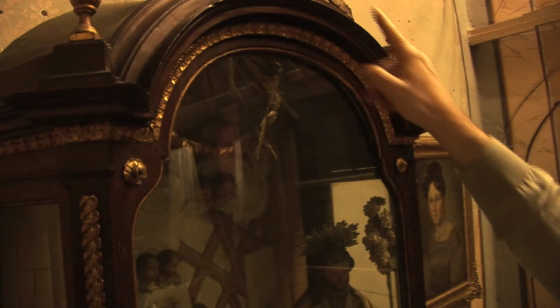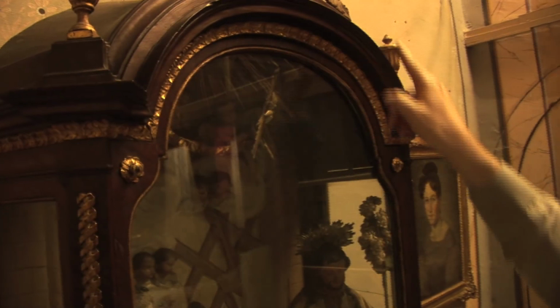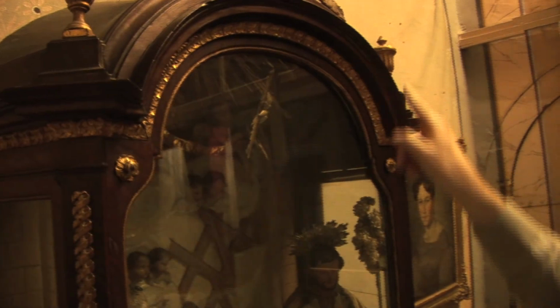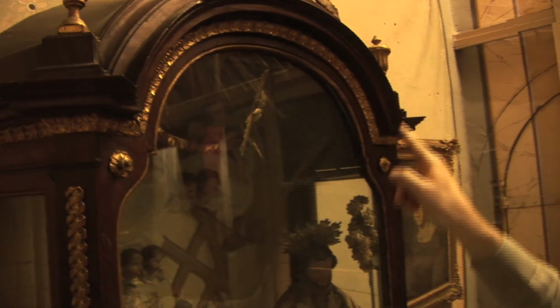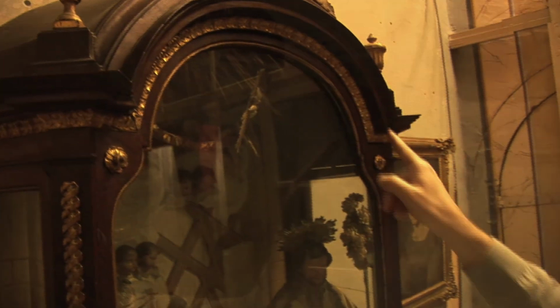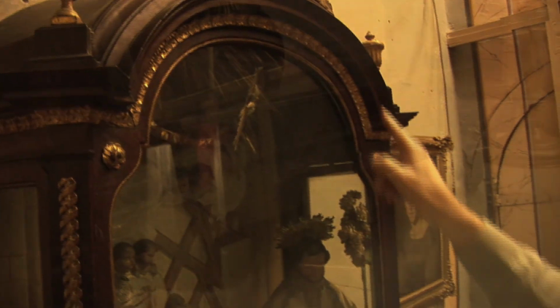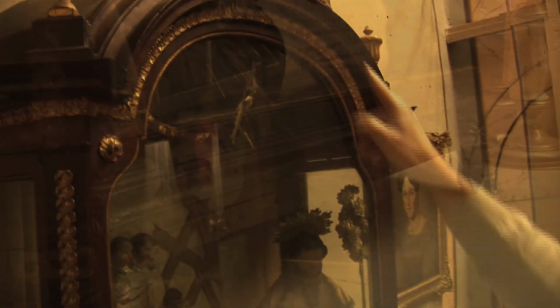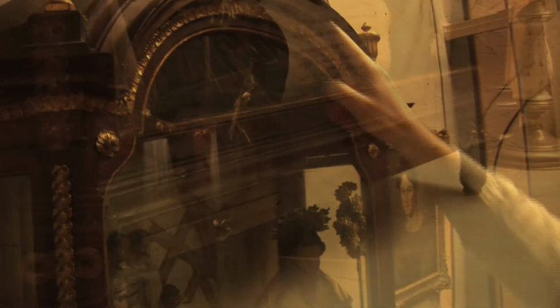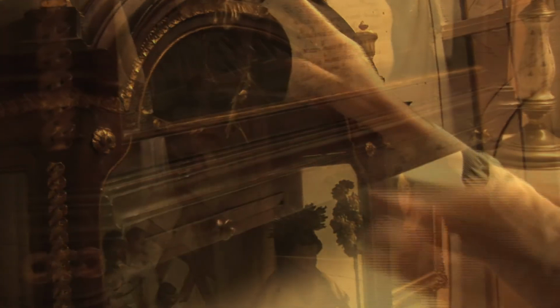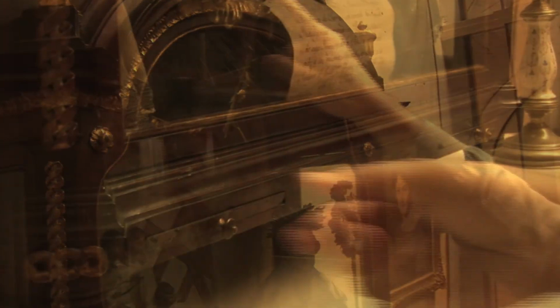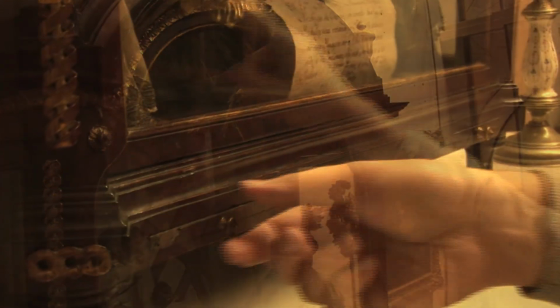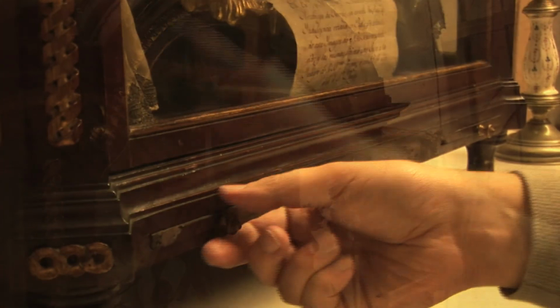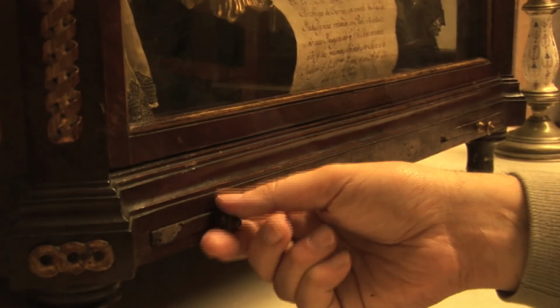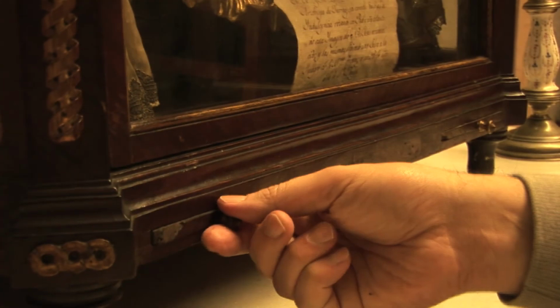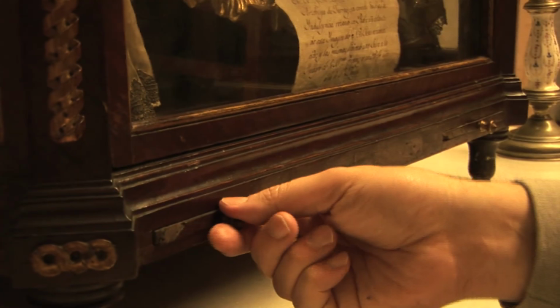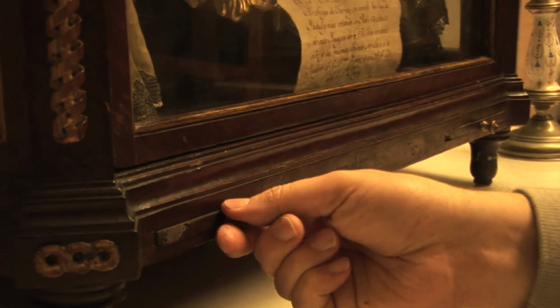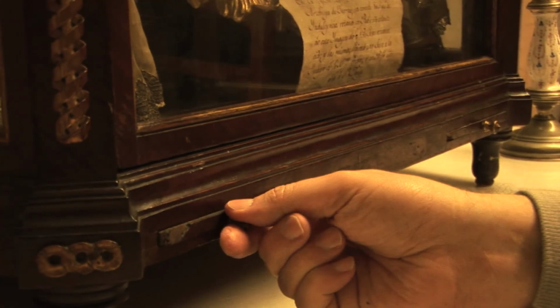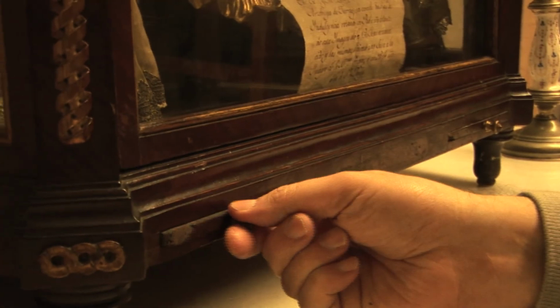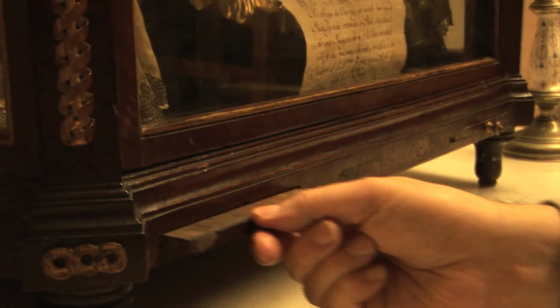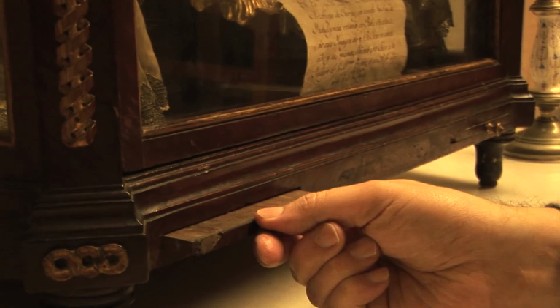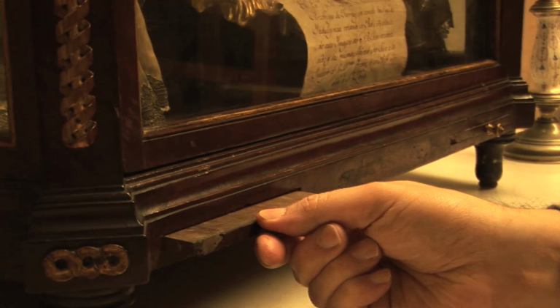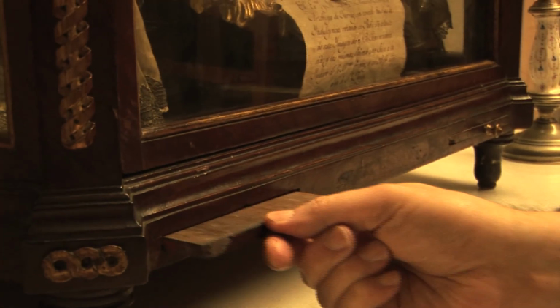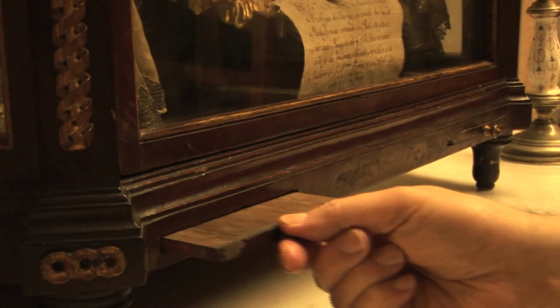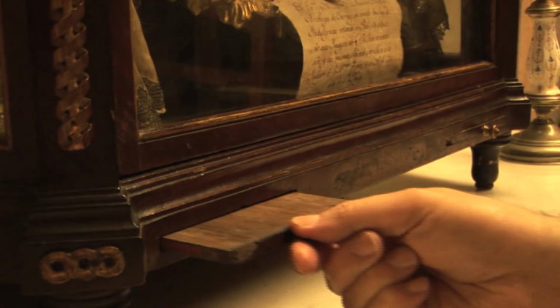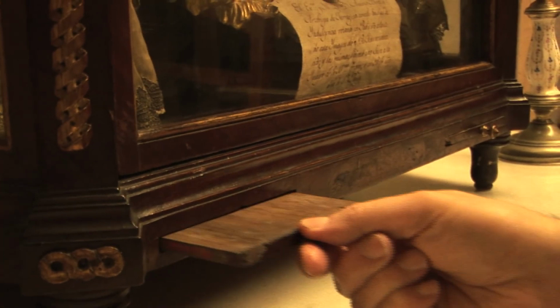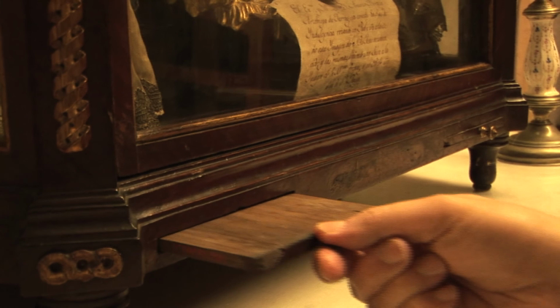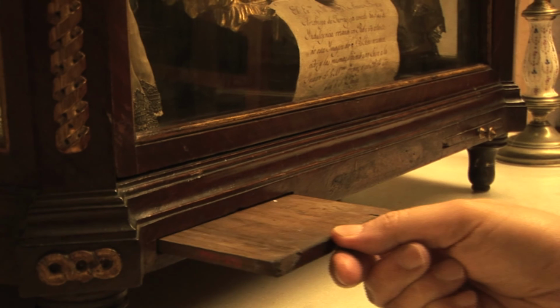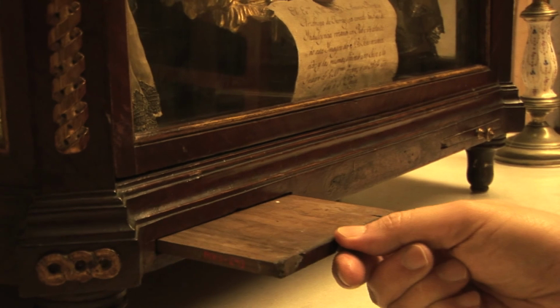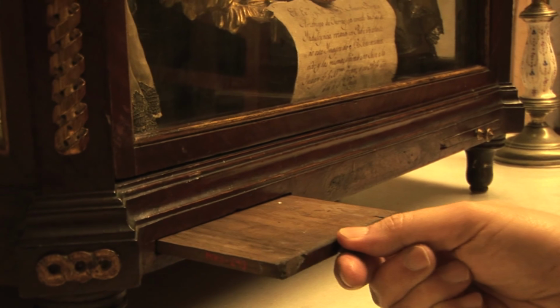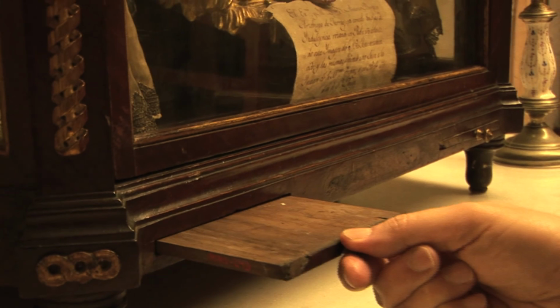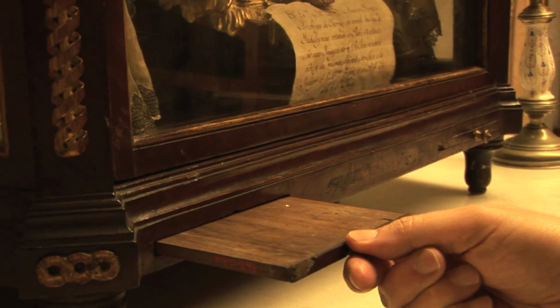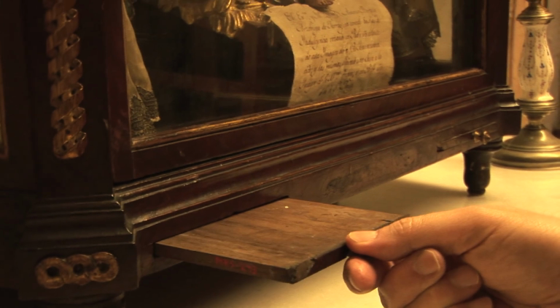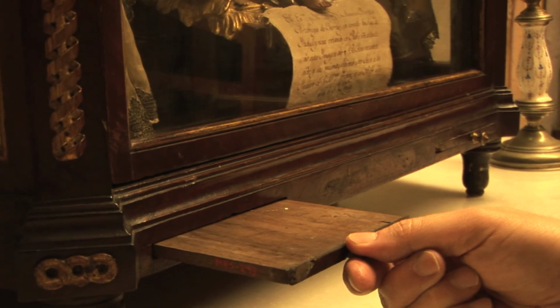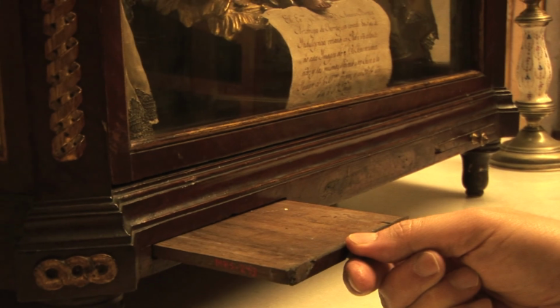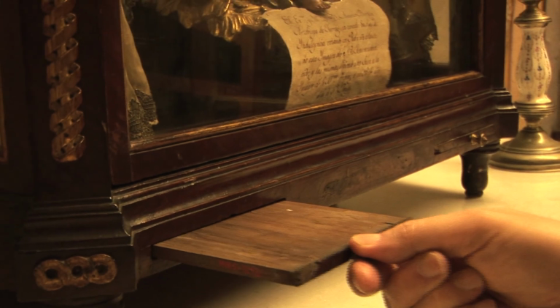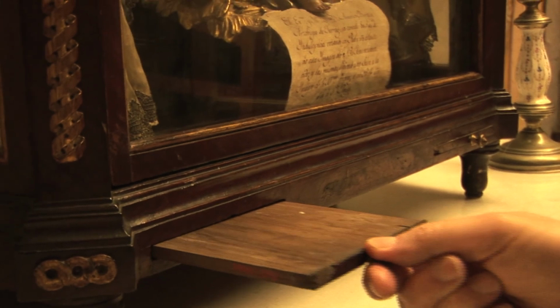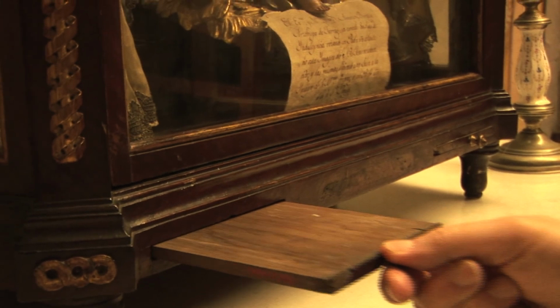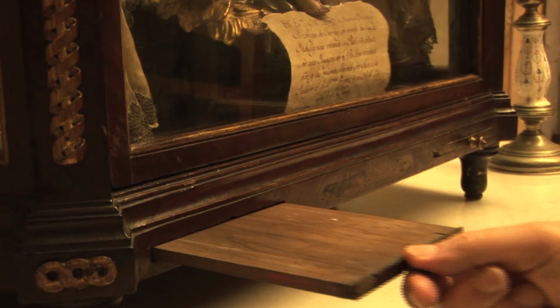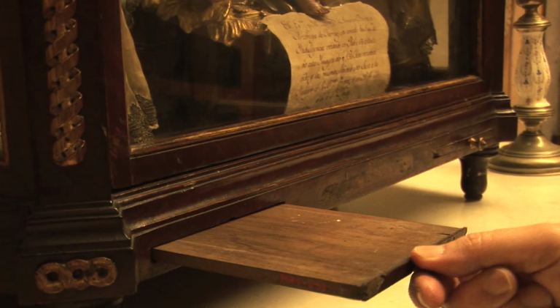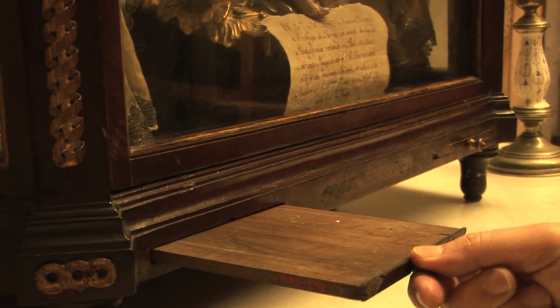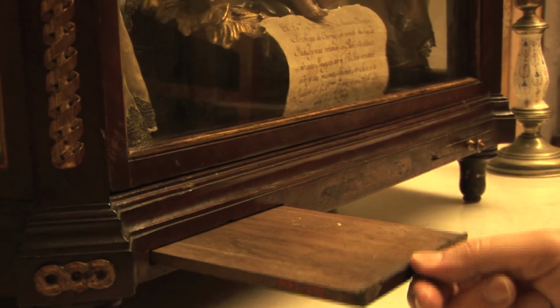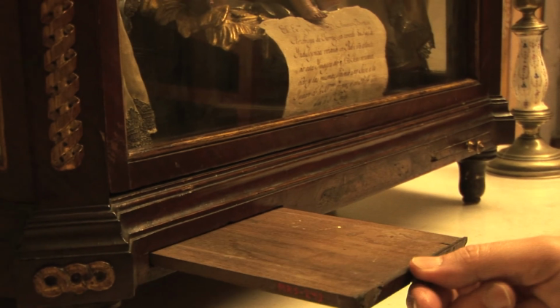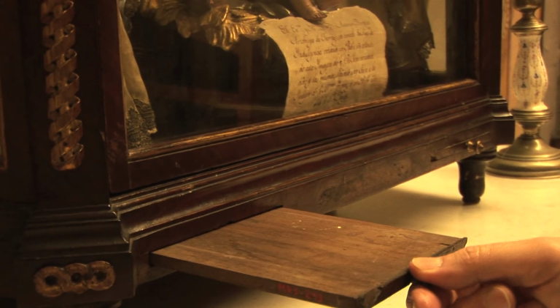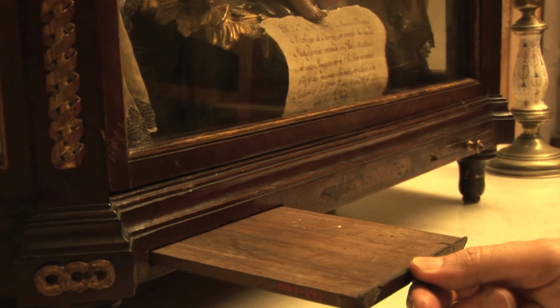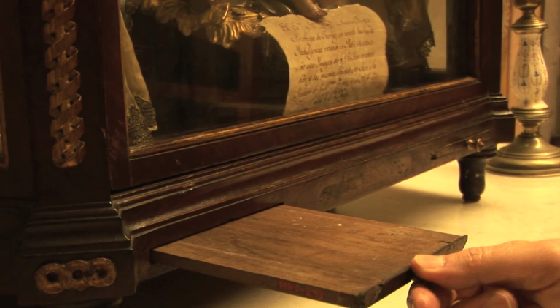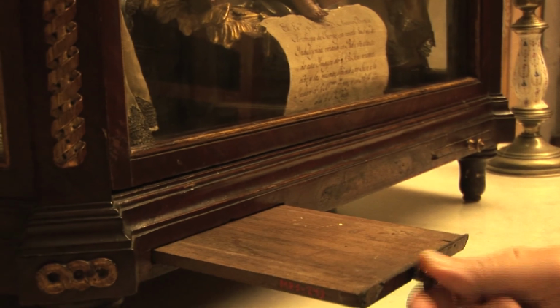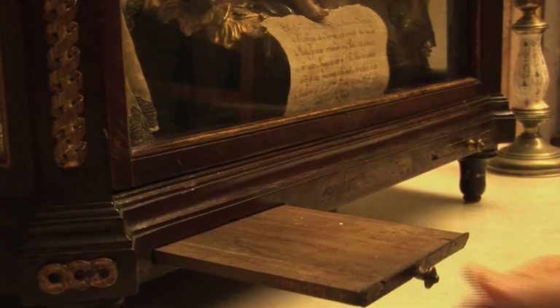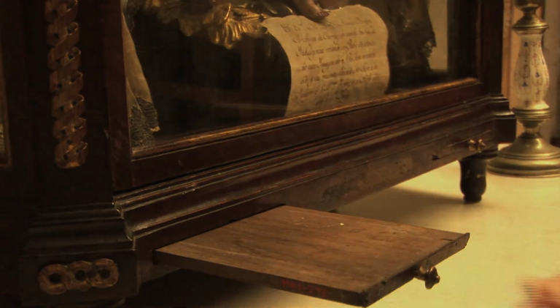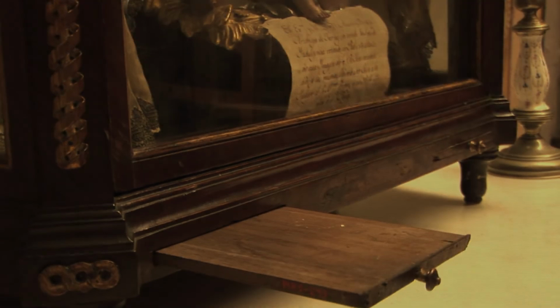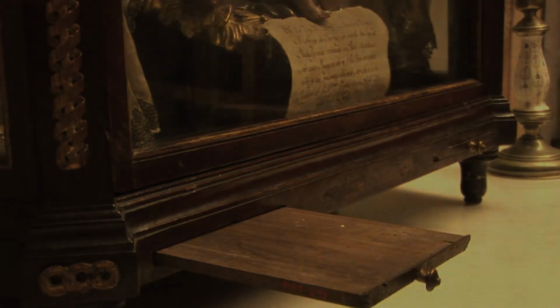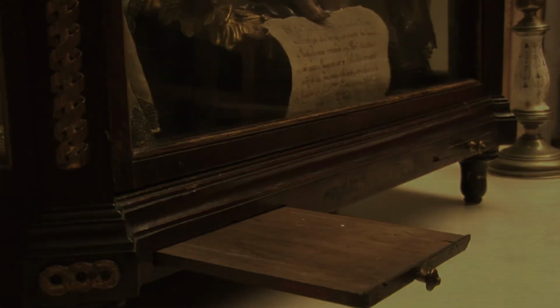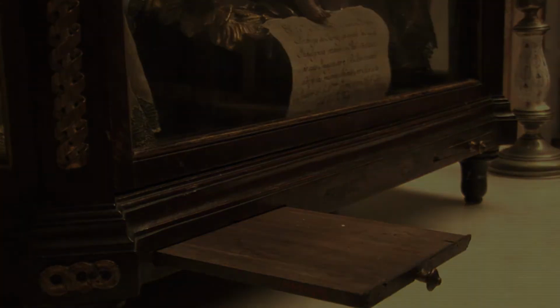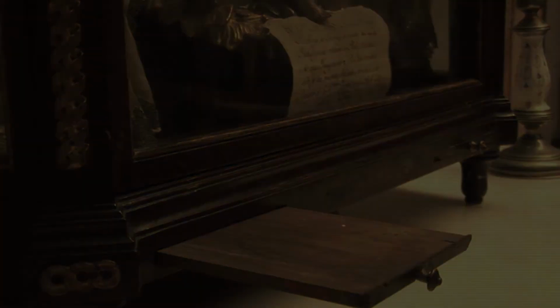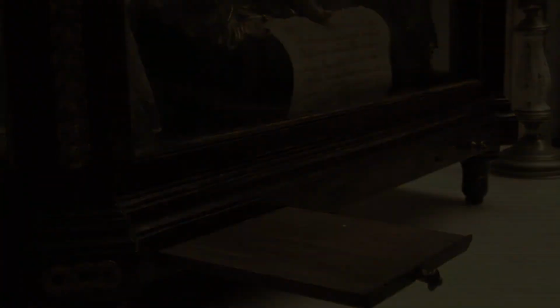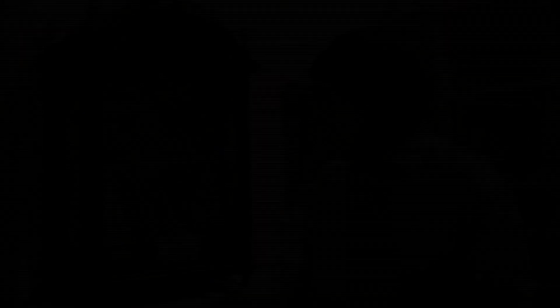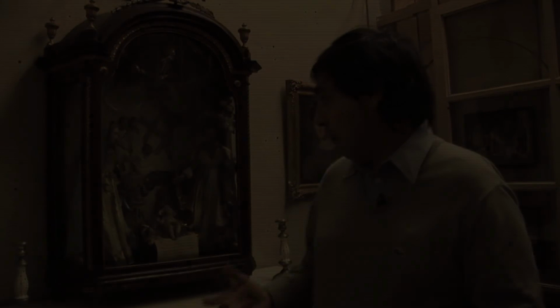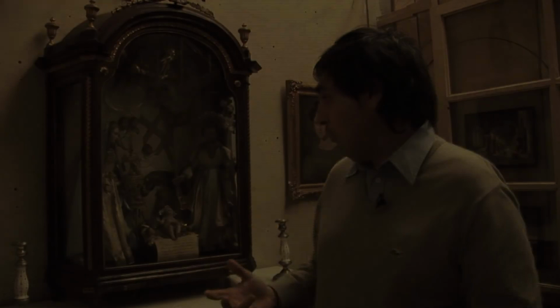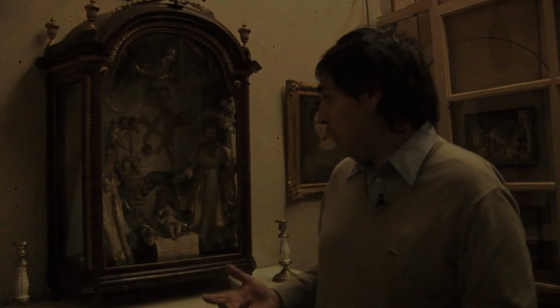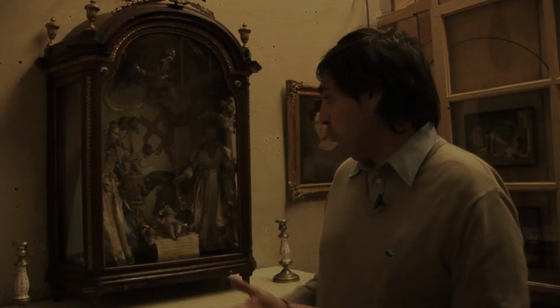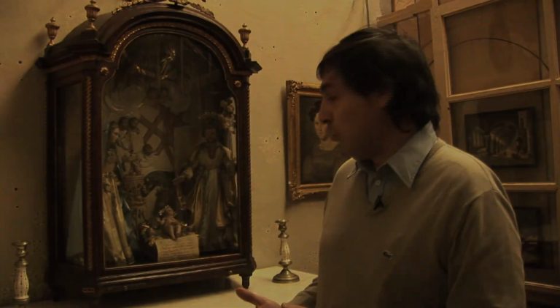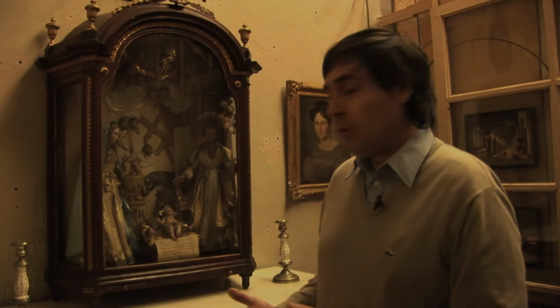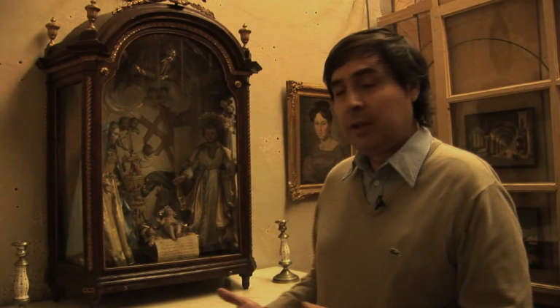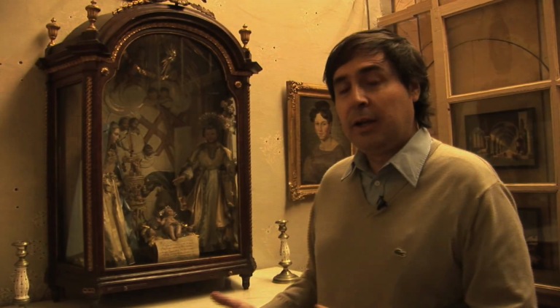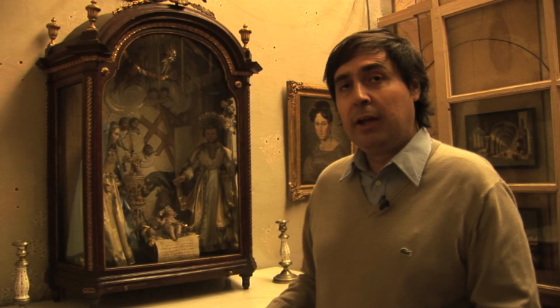Comencen els escultors catalans a fer obra, i aquesta es tracta d'una obra catalana: és una obra amb fusta, feta per un escultor català.